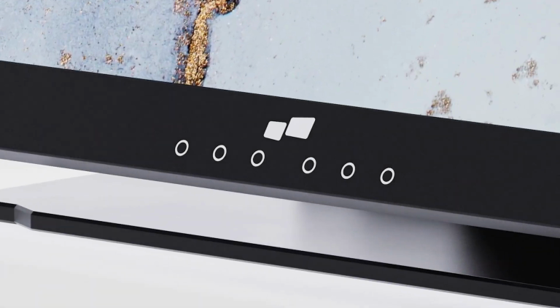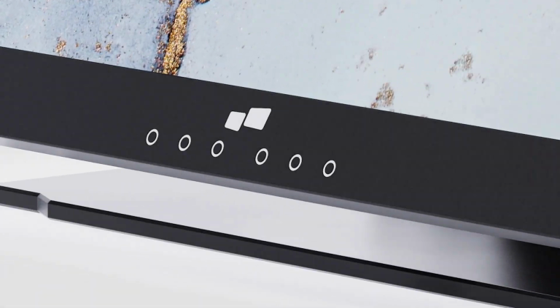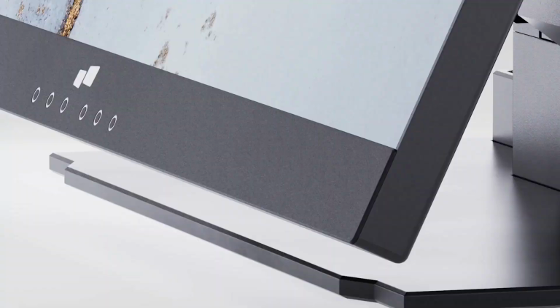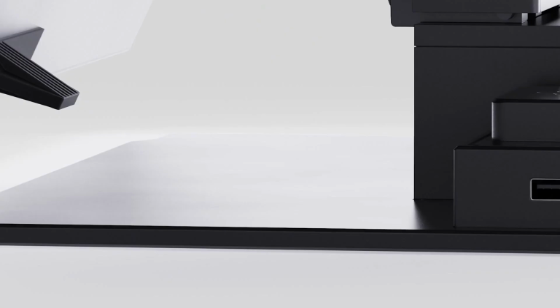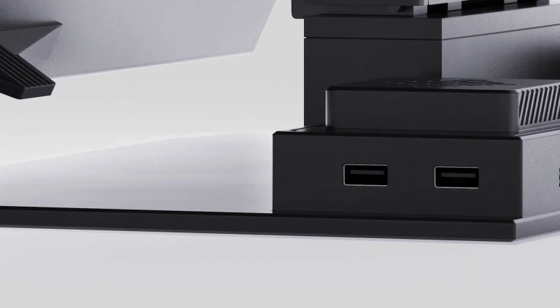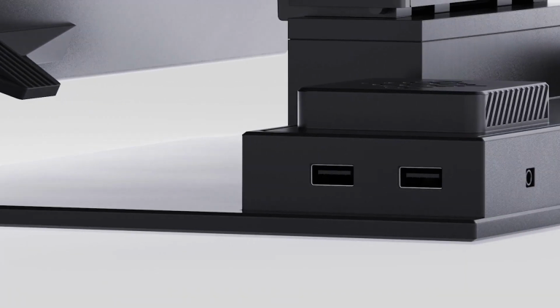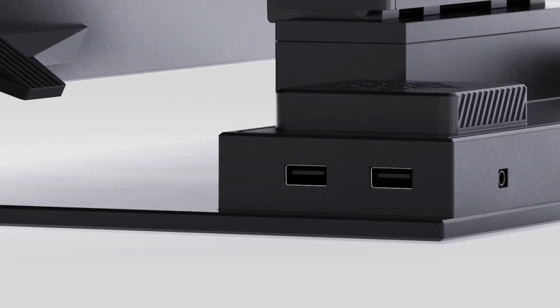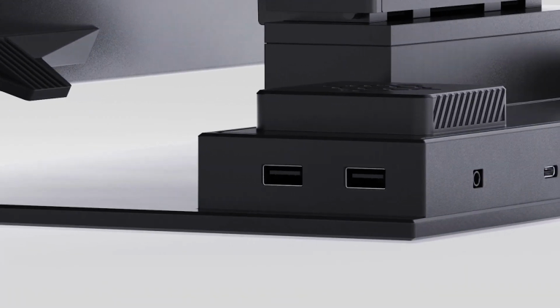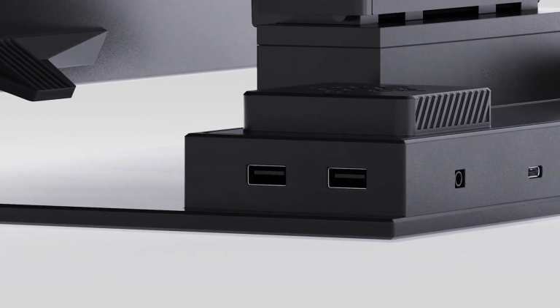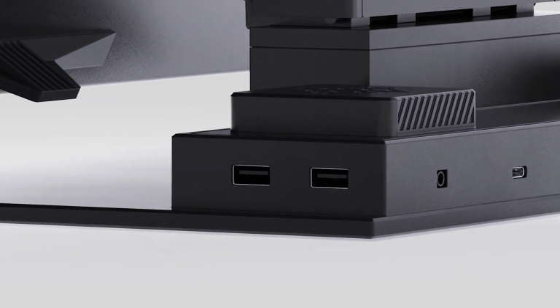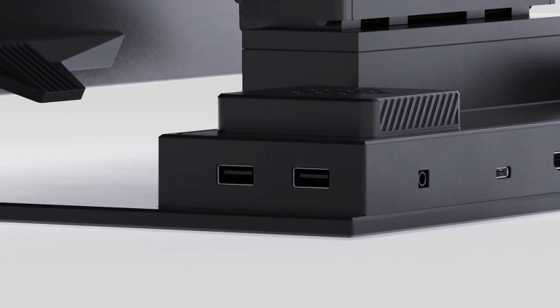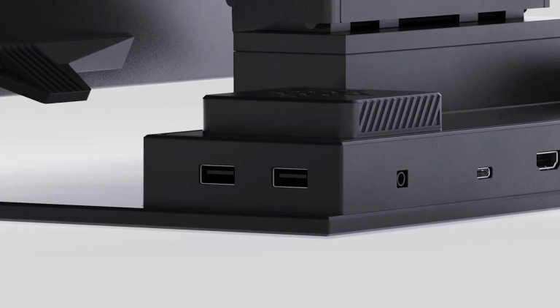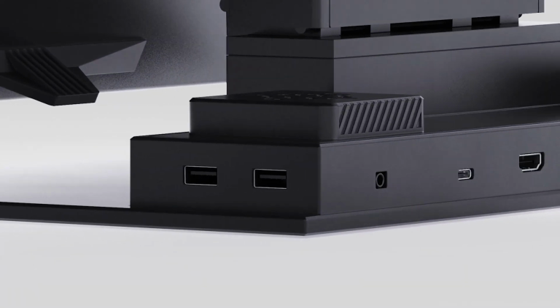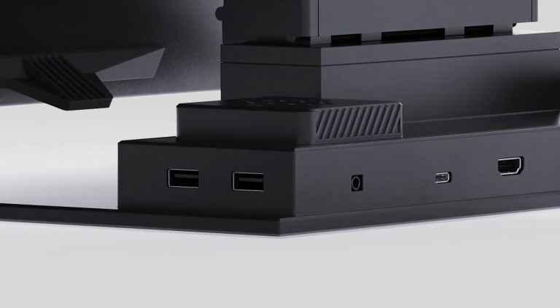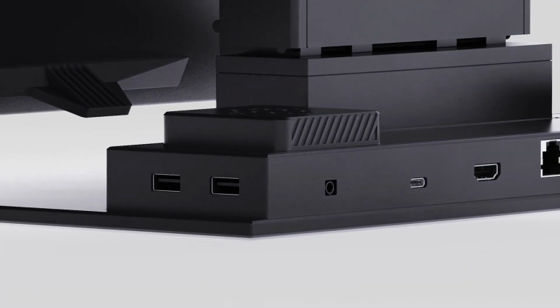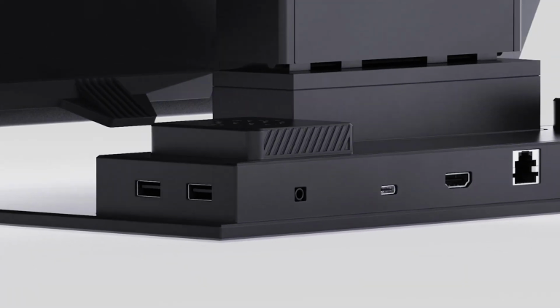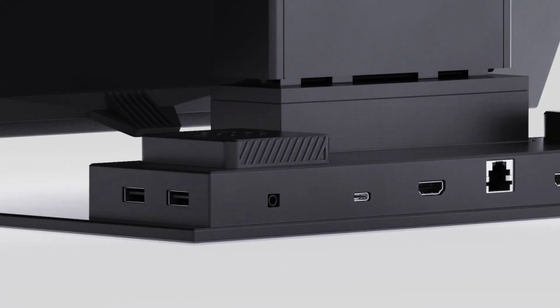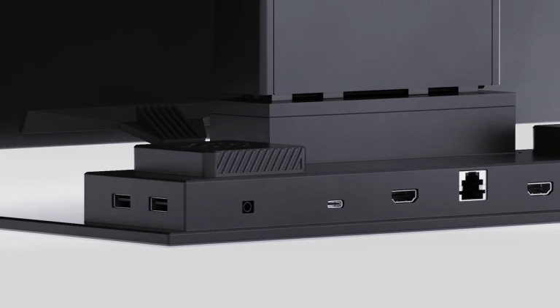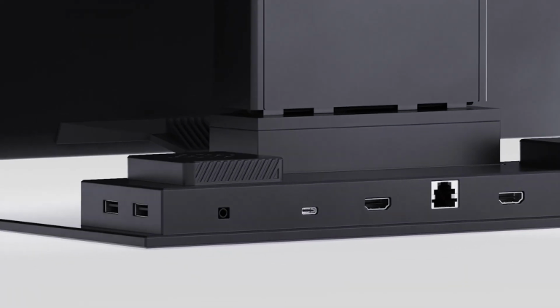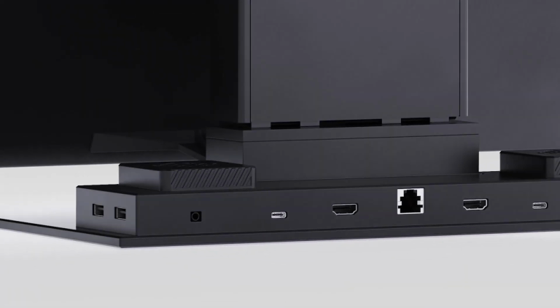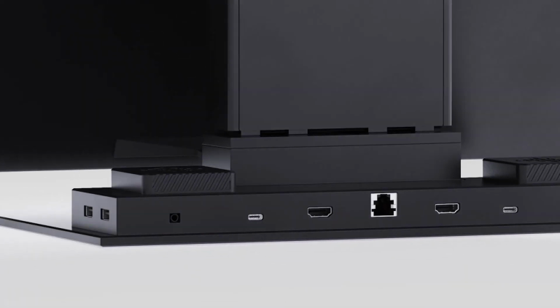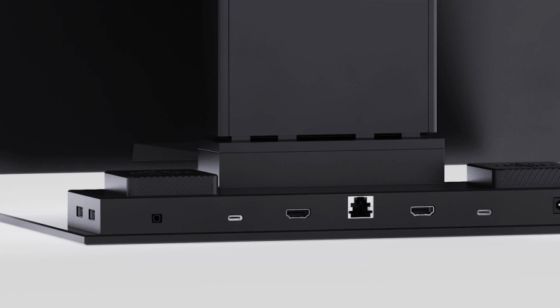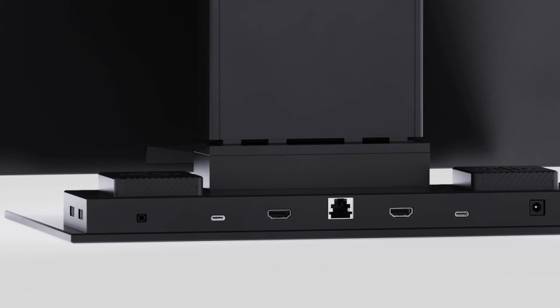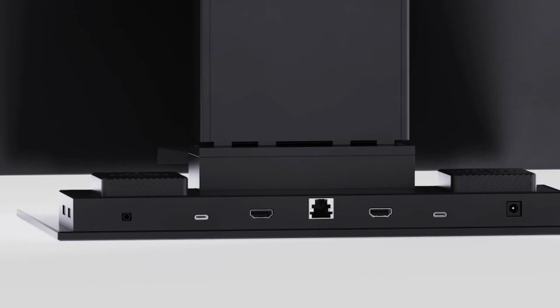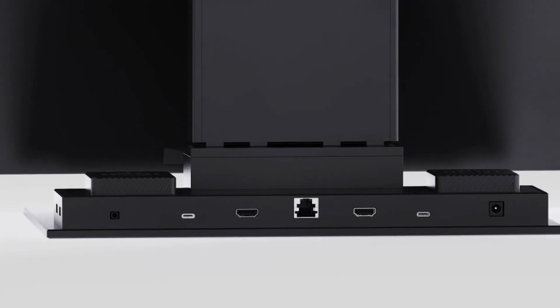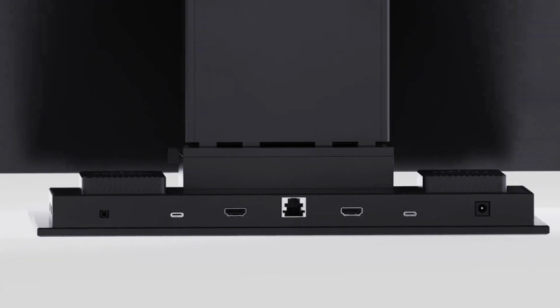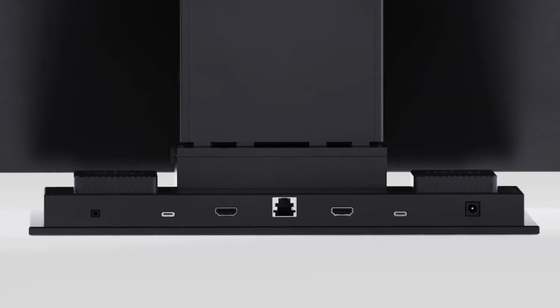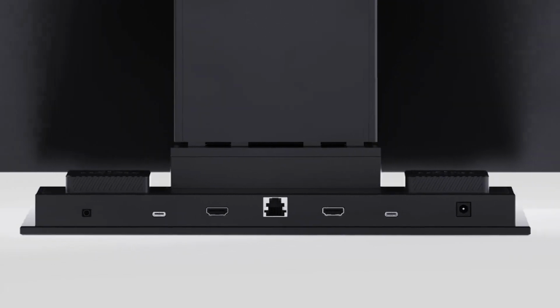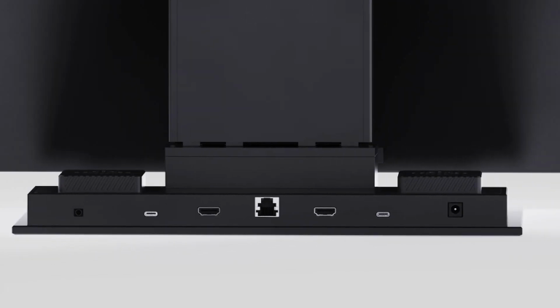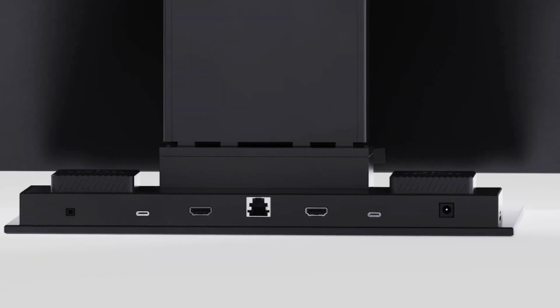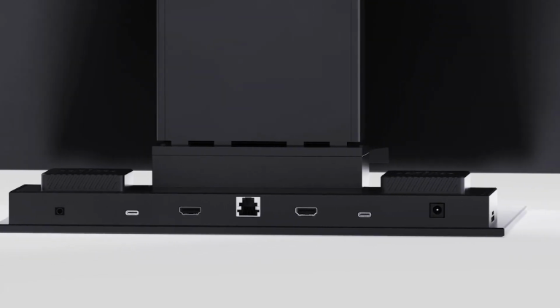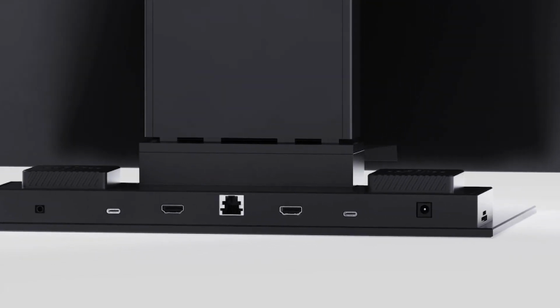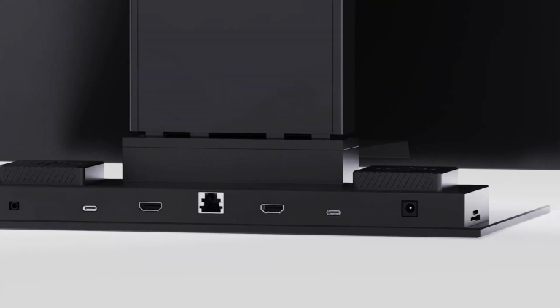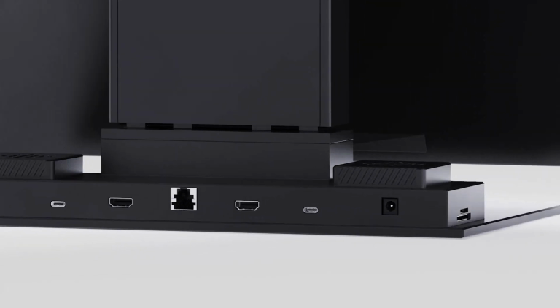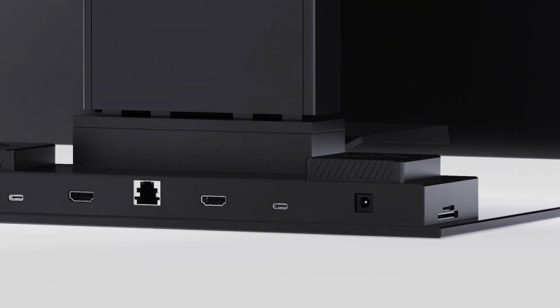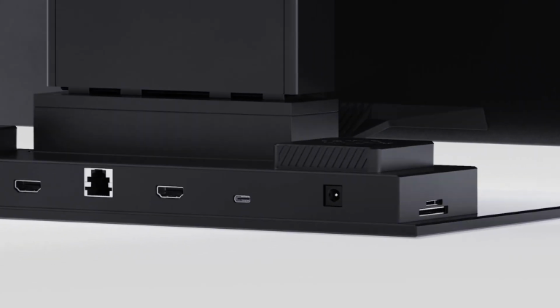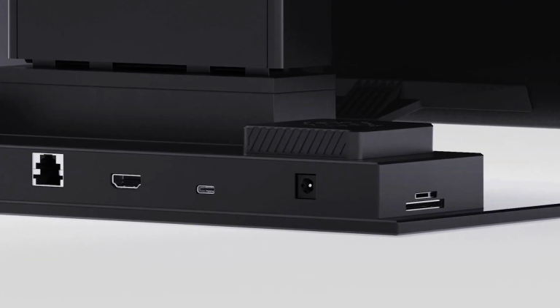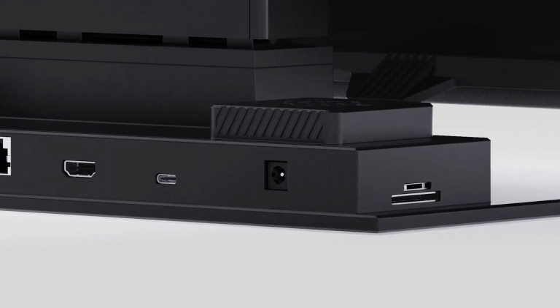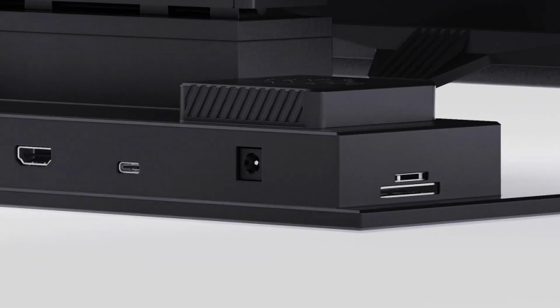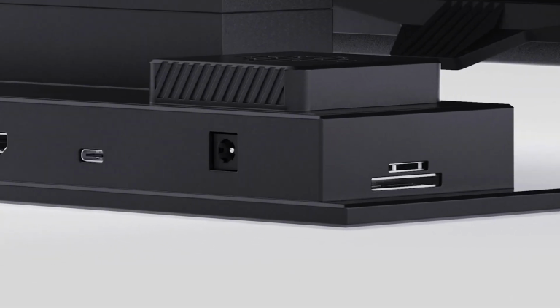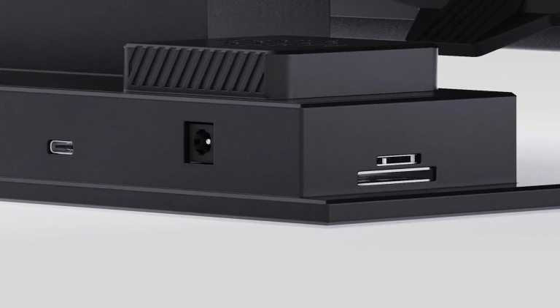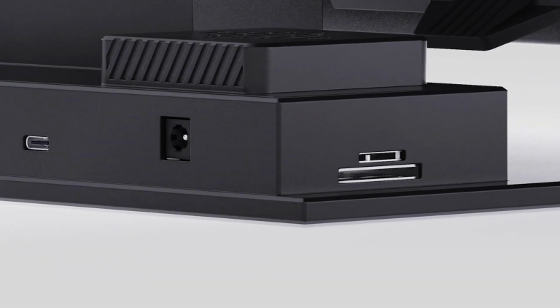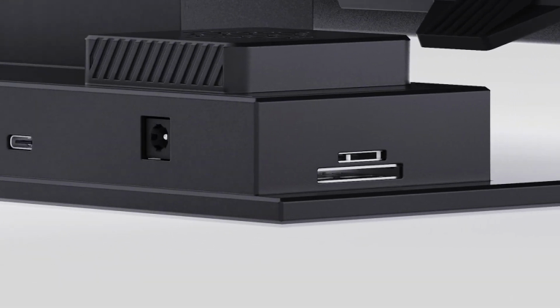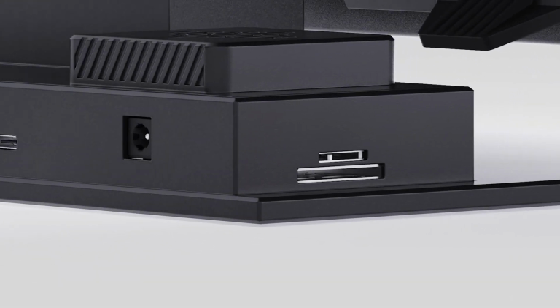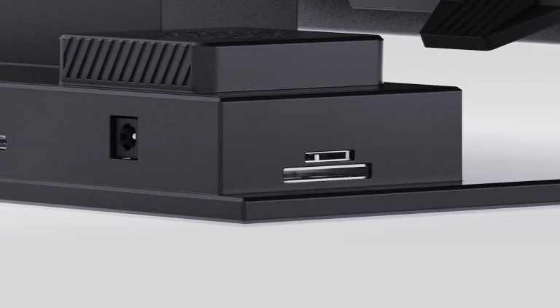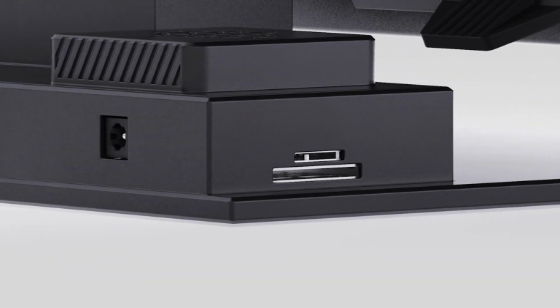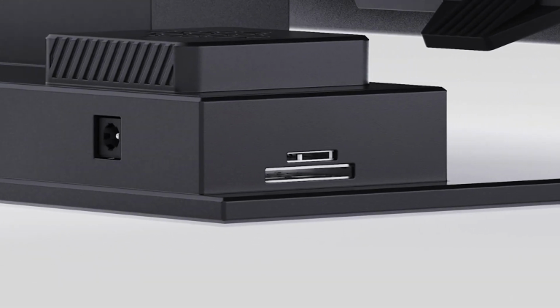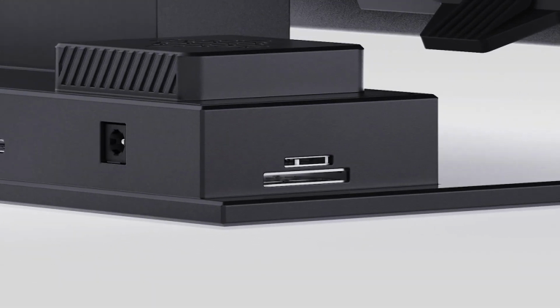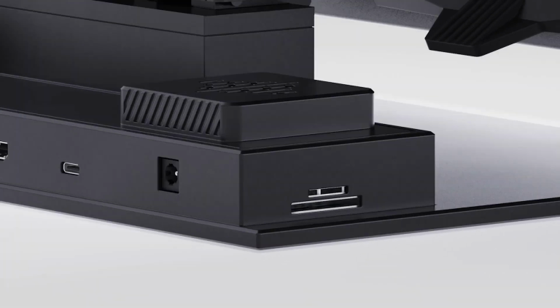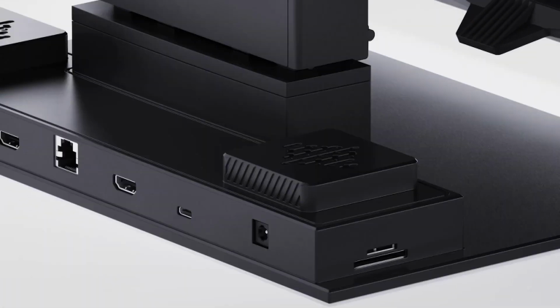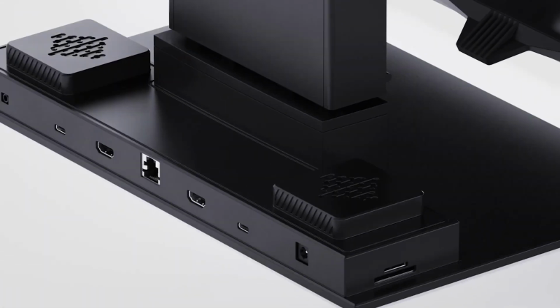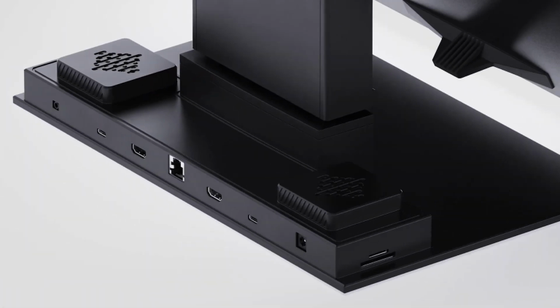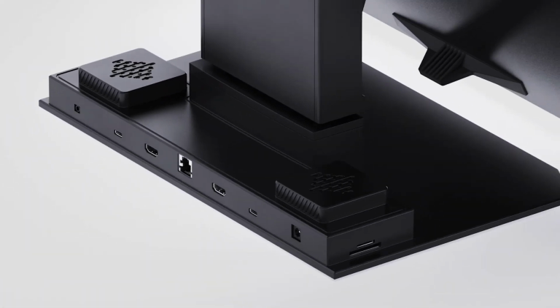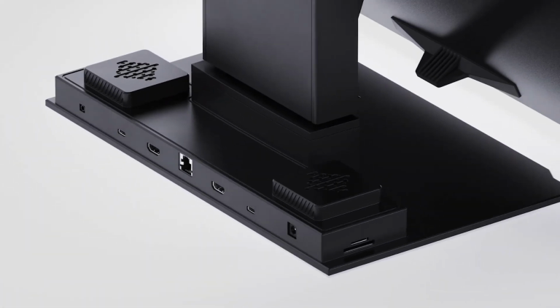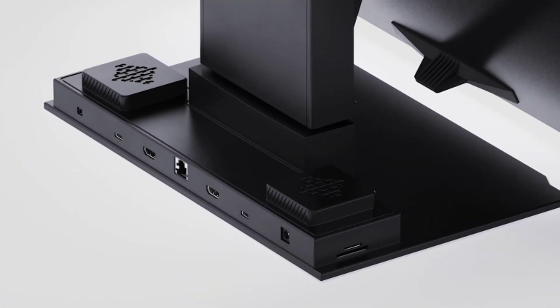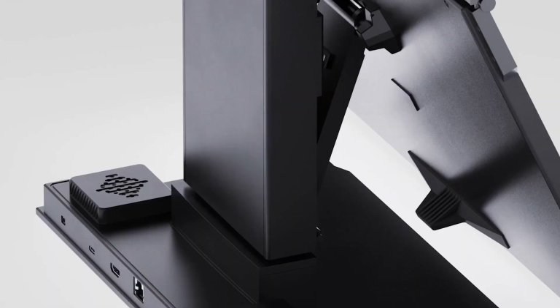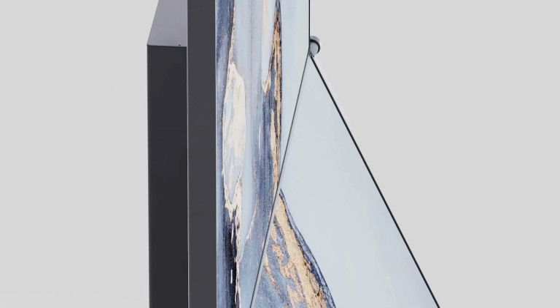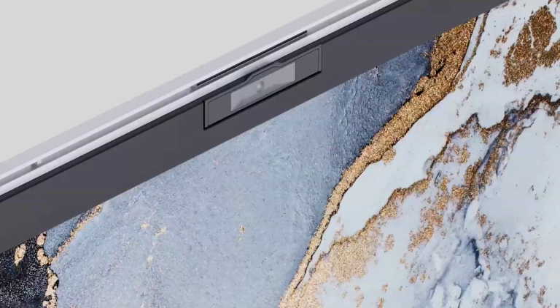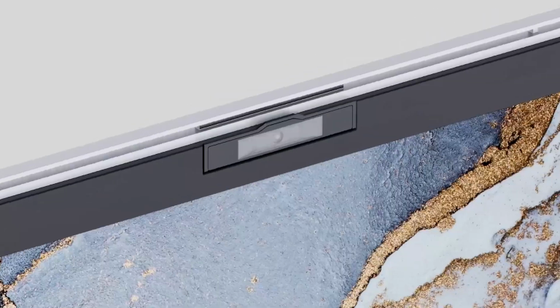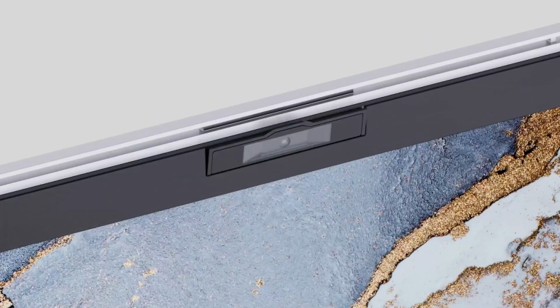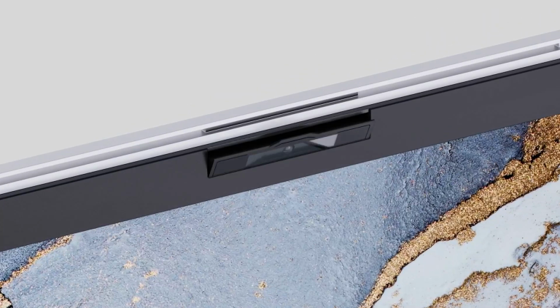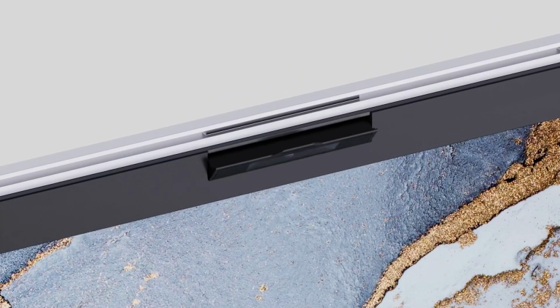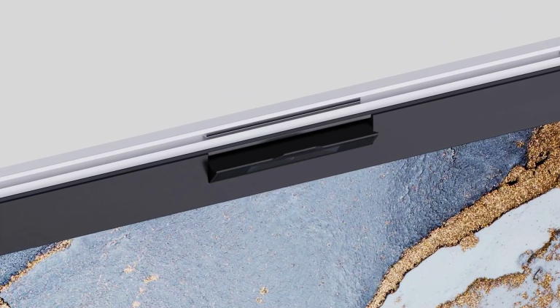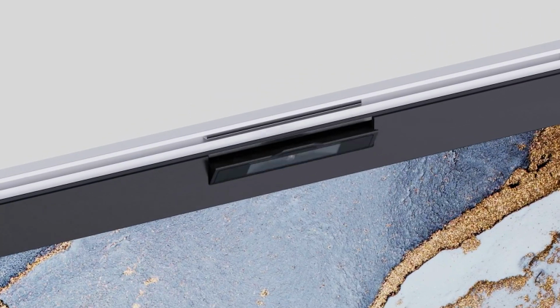USB-A, USB-C with pass-through charging, an Ethernet jack, DP, and SD card slots — allowing for a much tidier workspace.